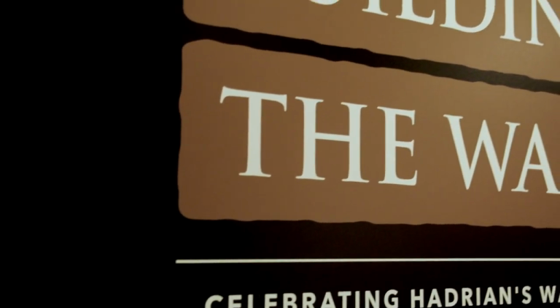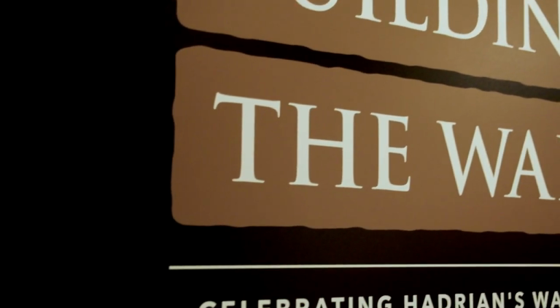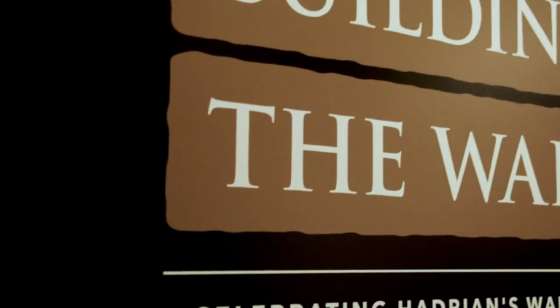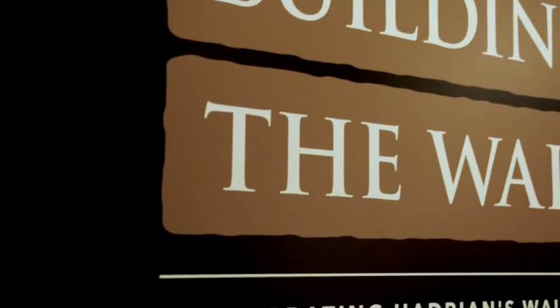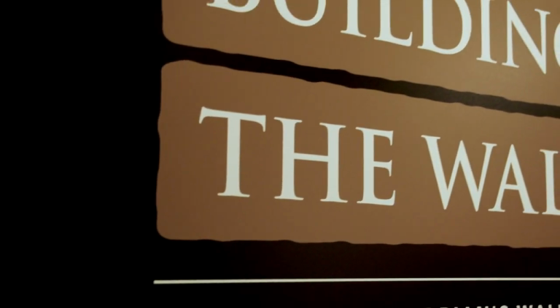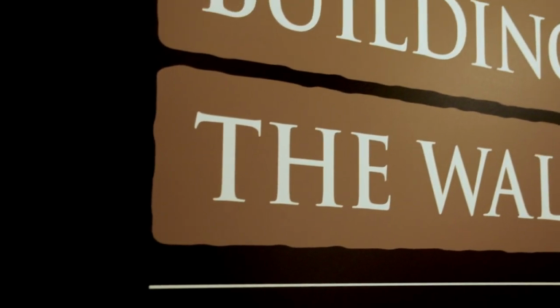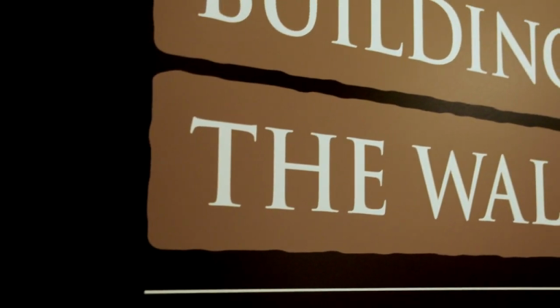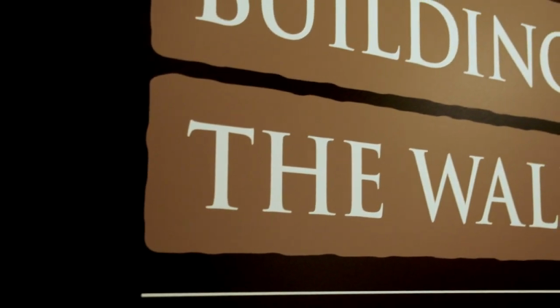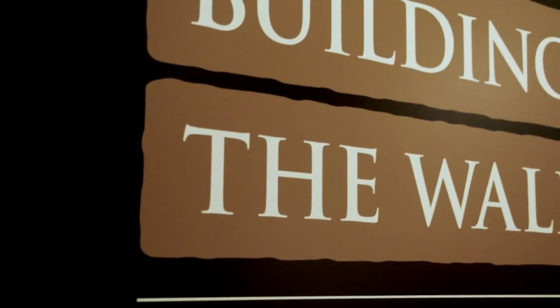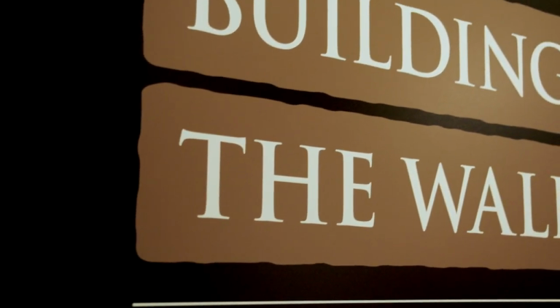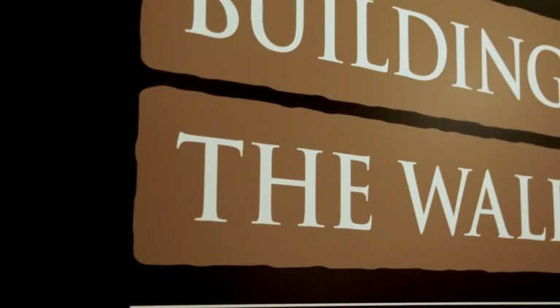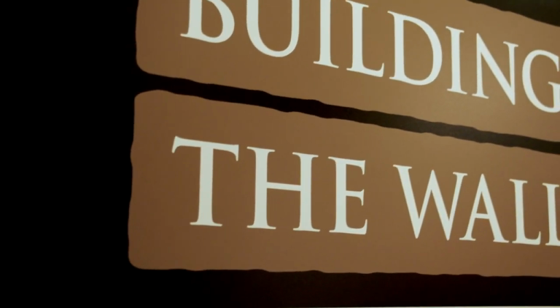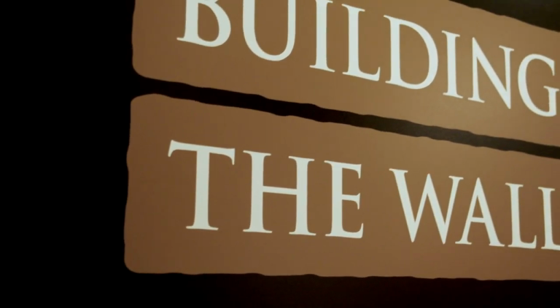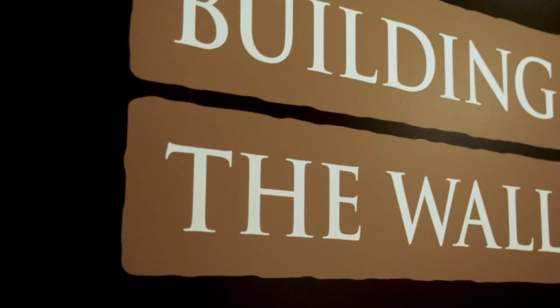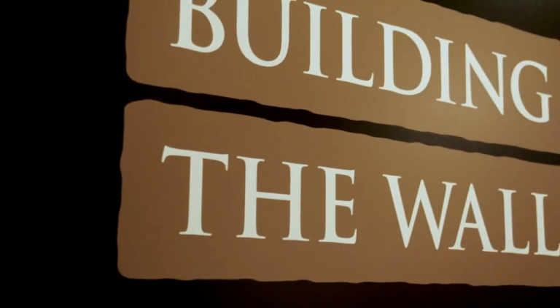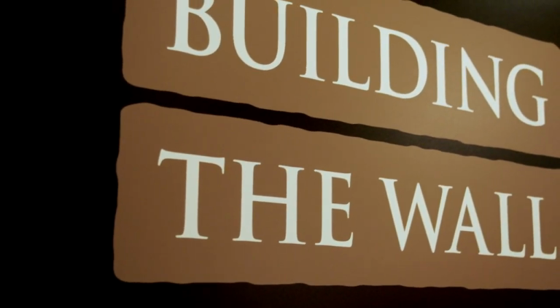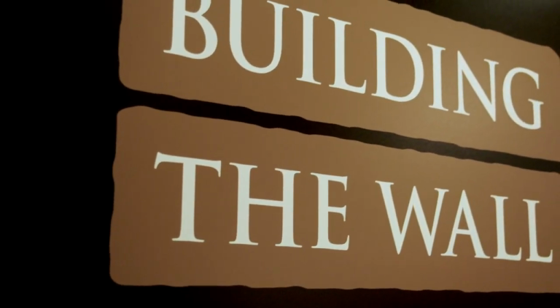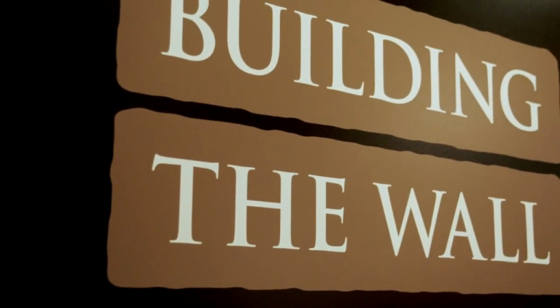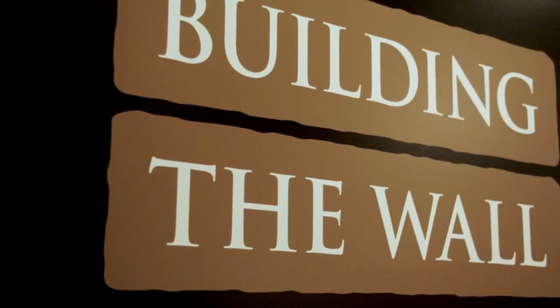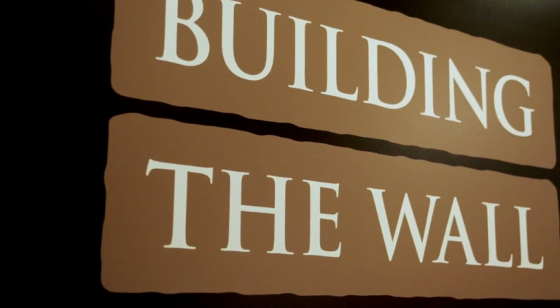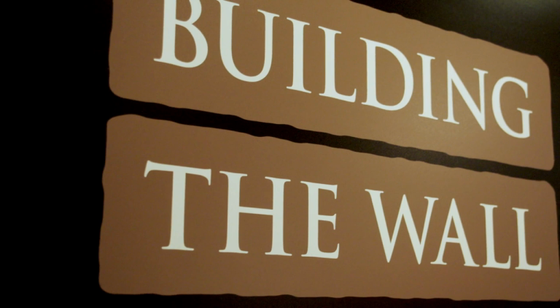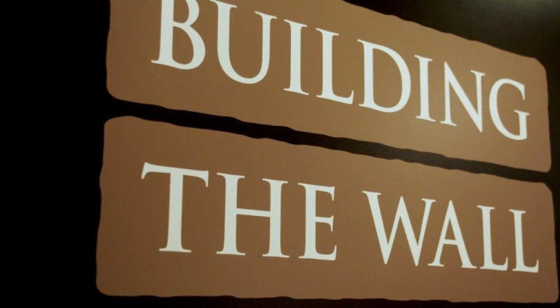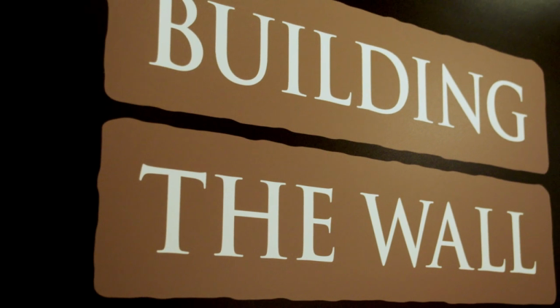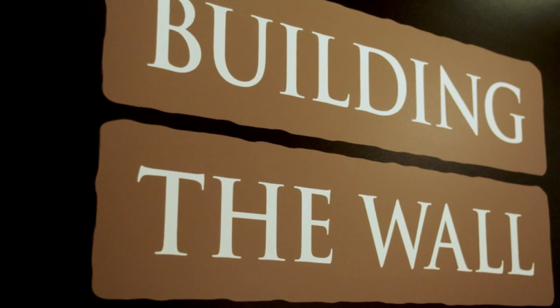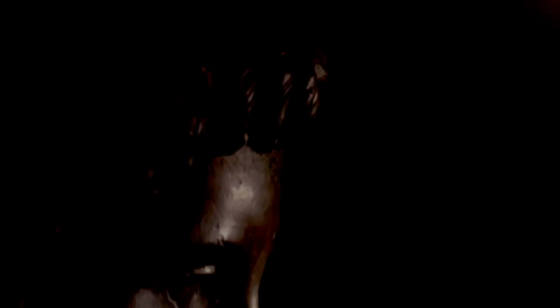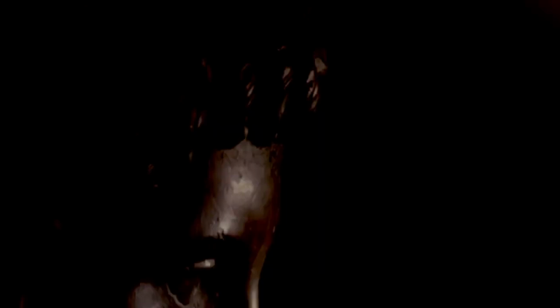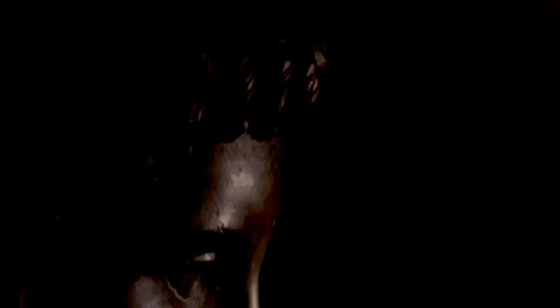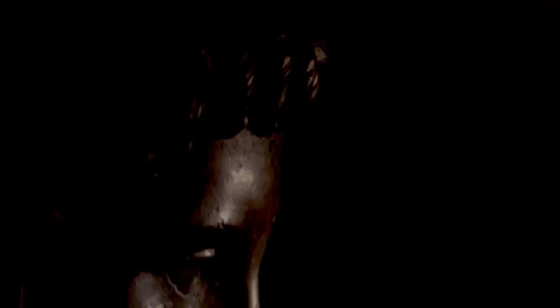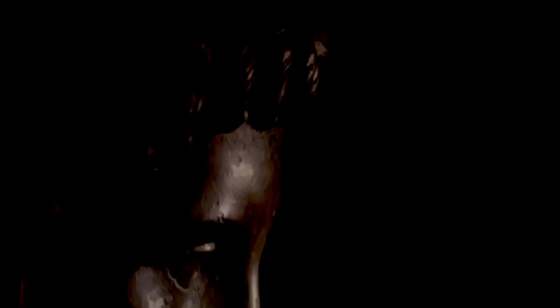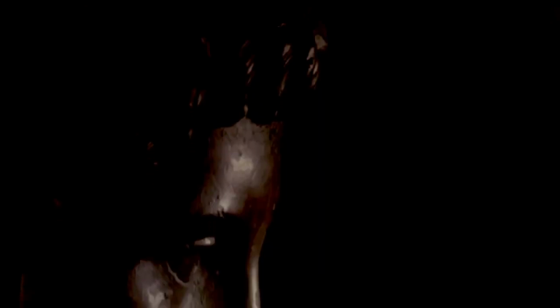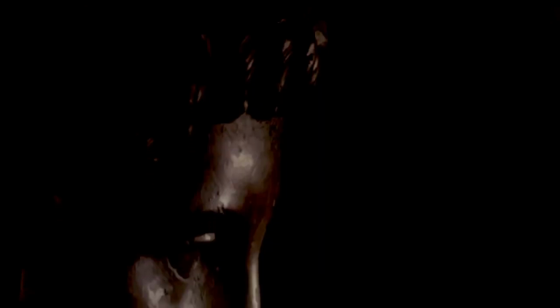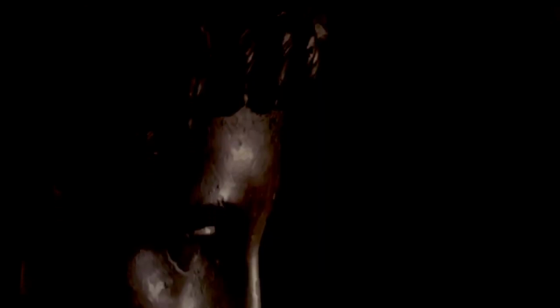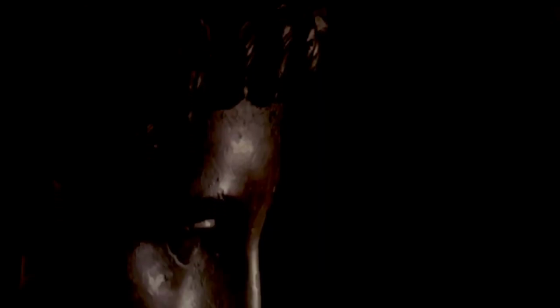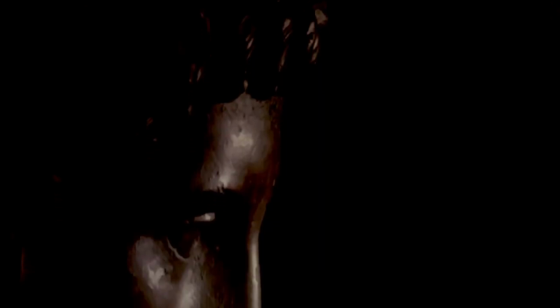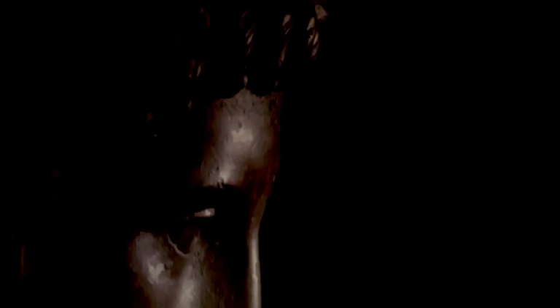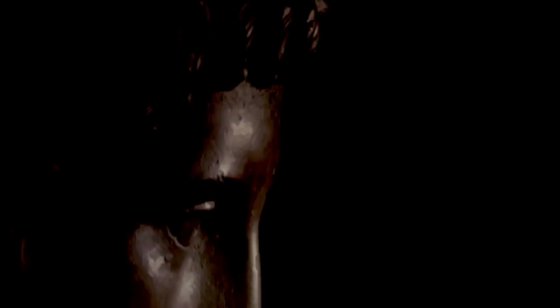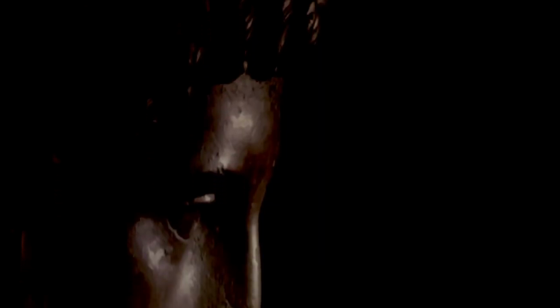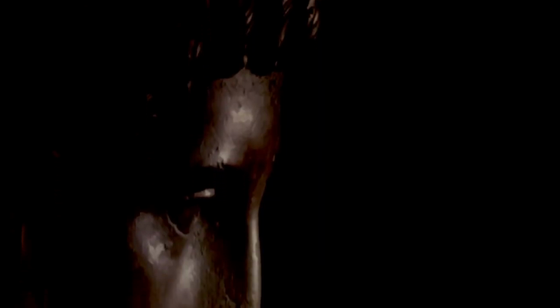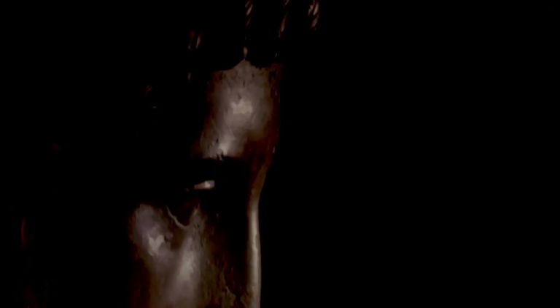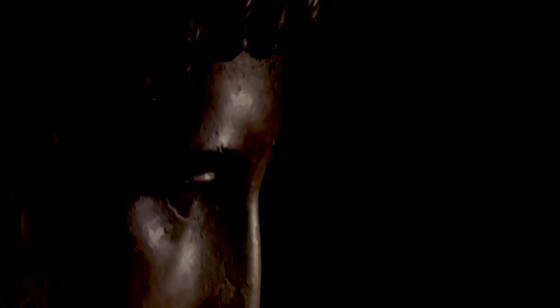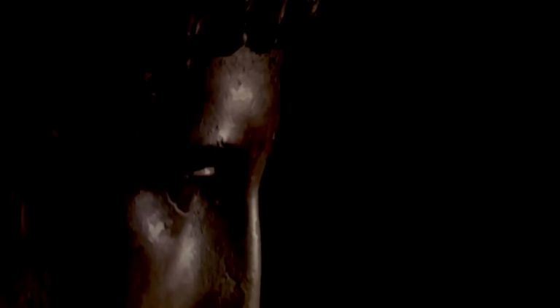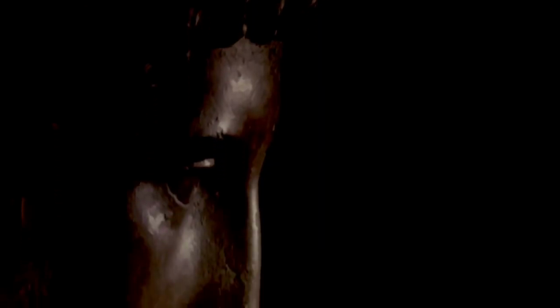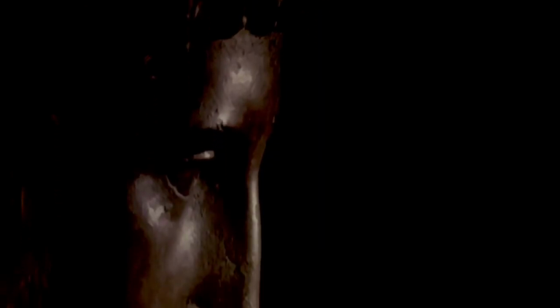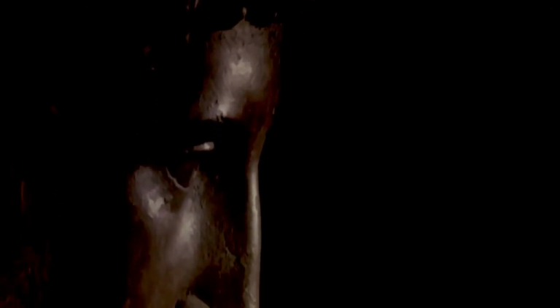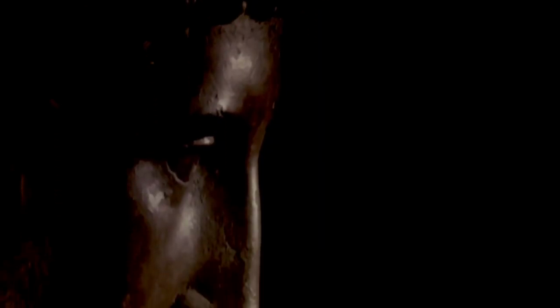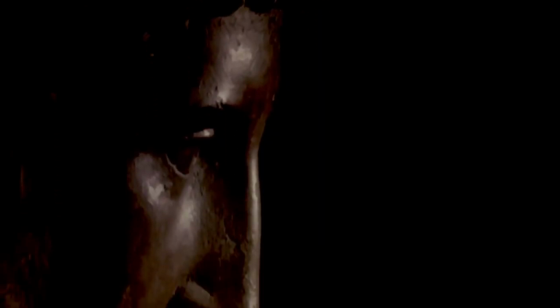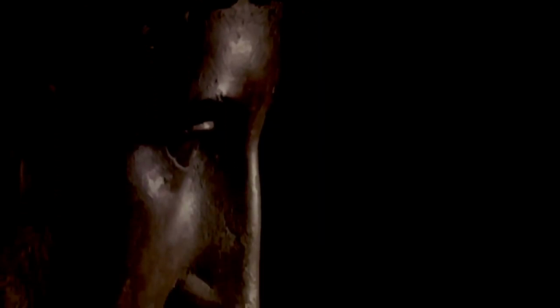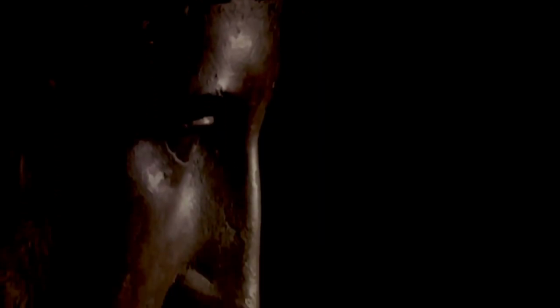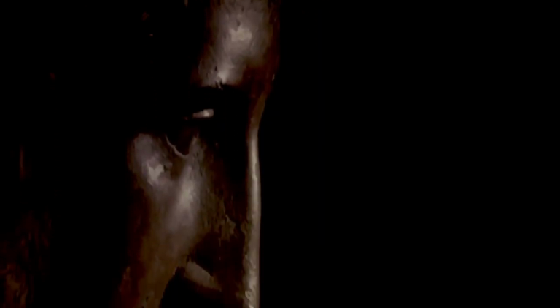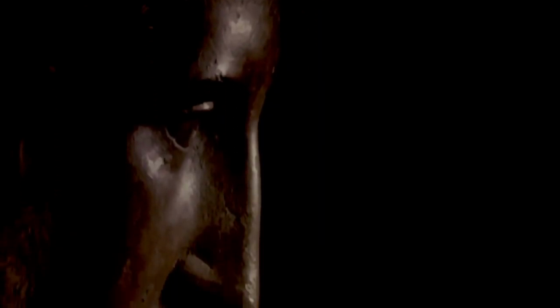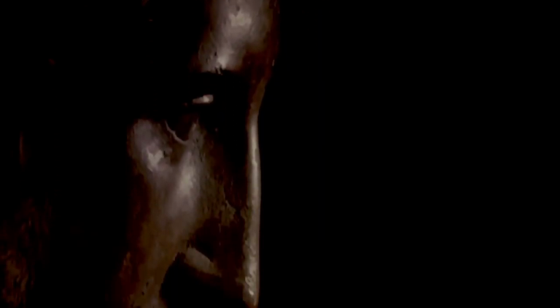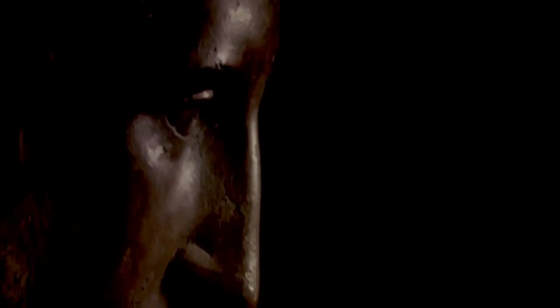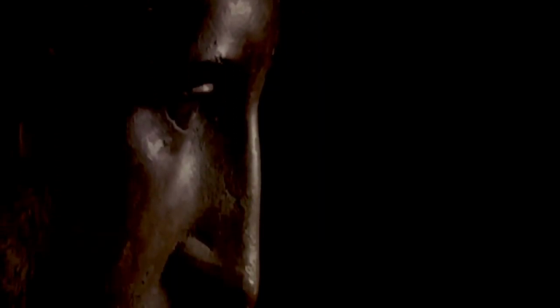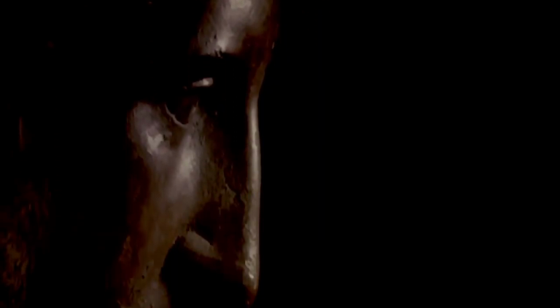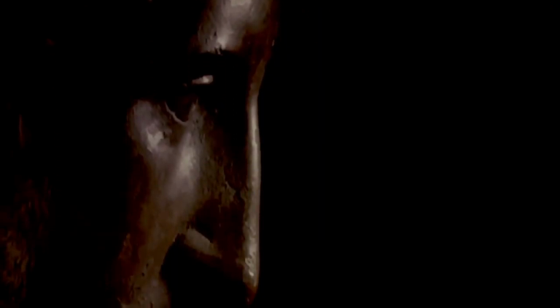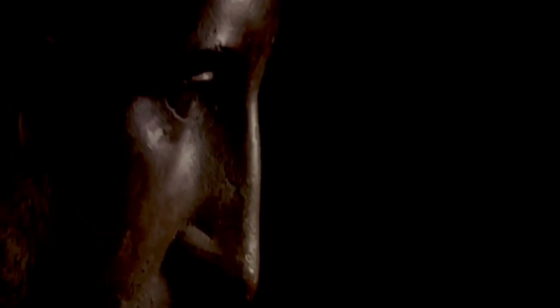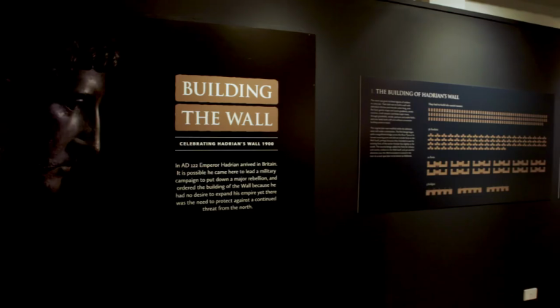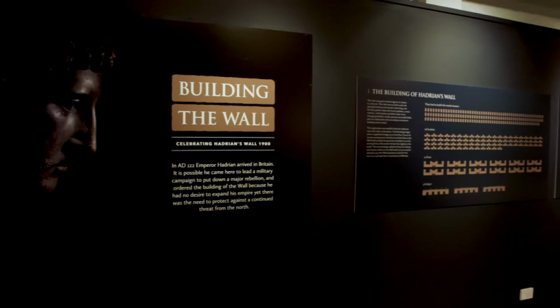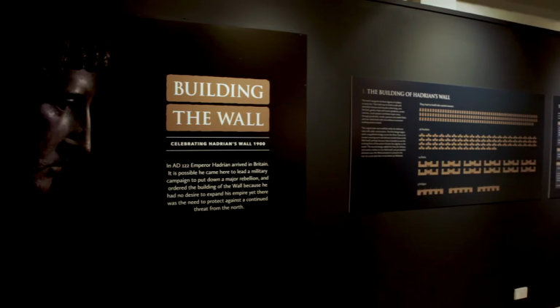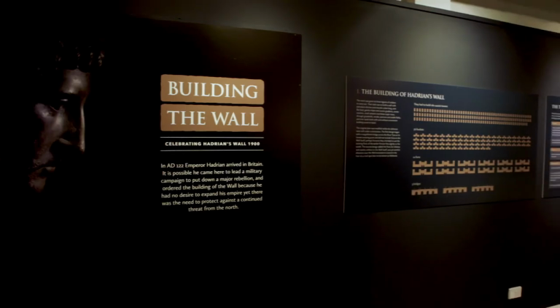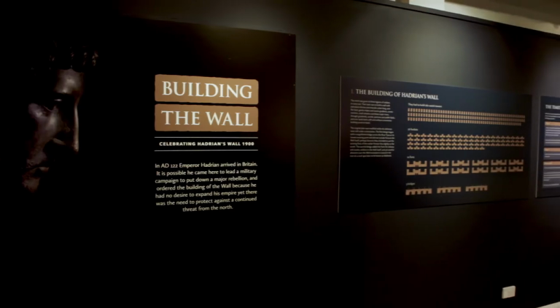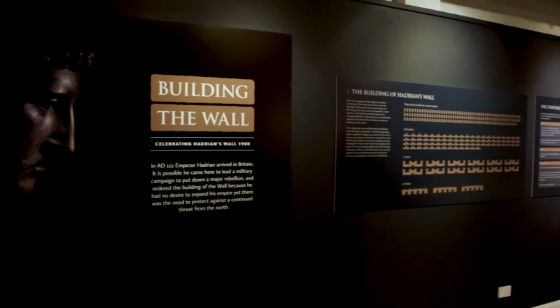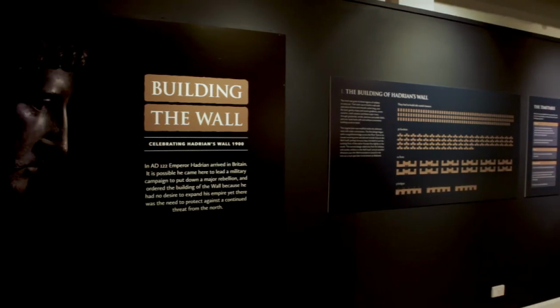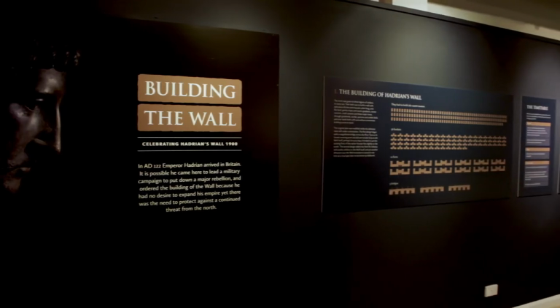The exhibition is called Building the Wall. This exhibition is part of the Hadrian's Wall 1900 celebrations.